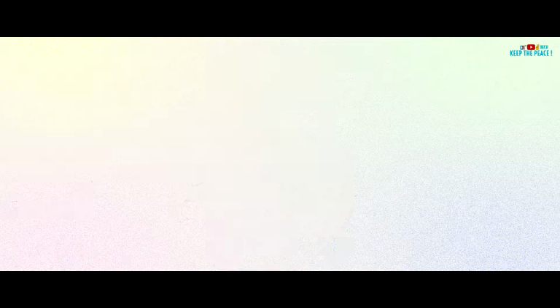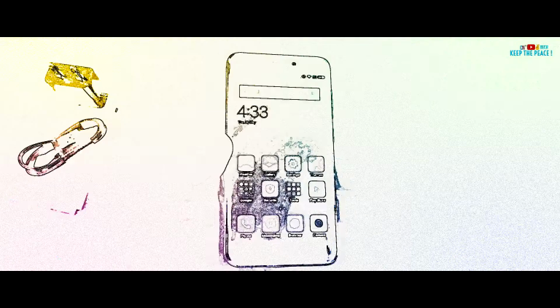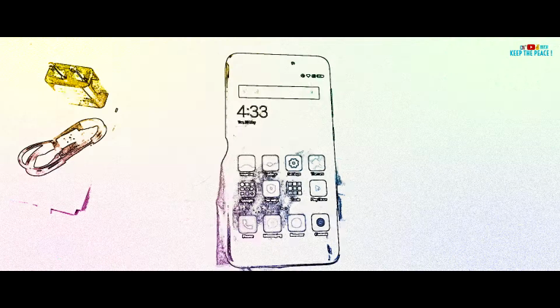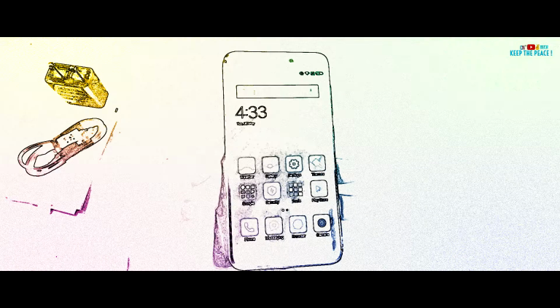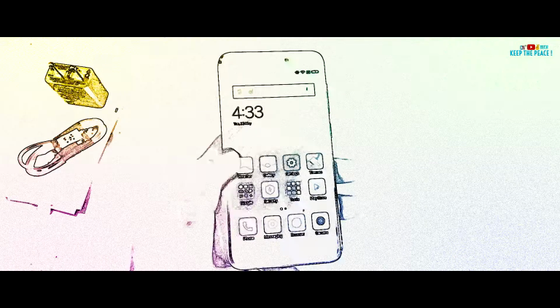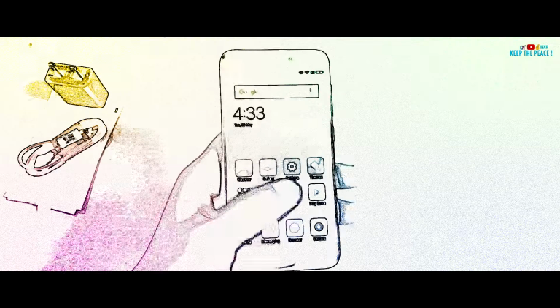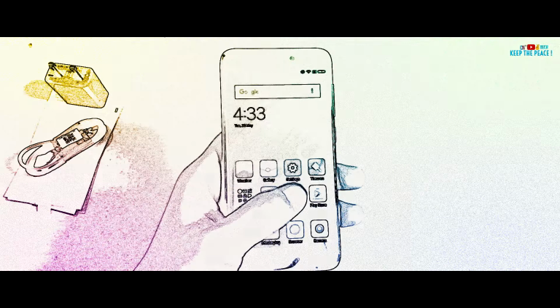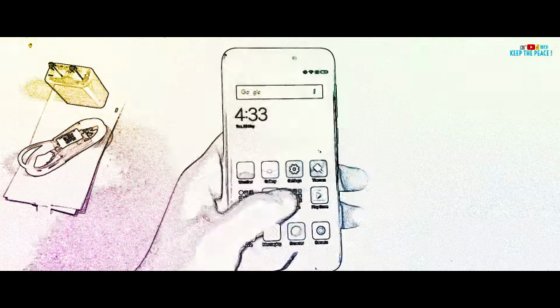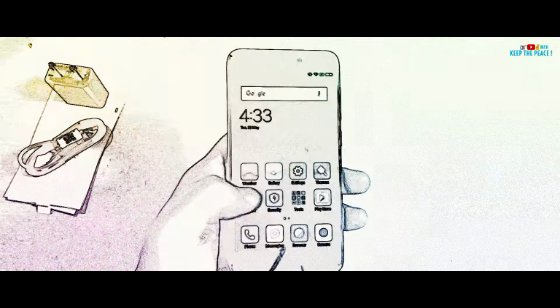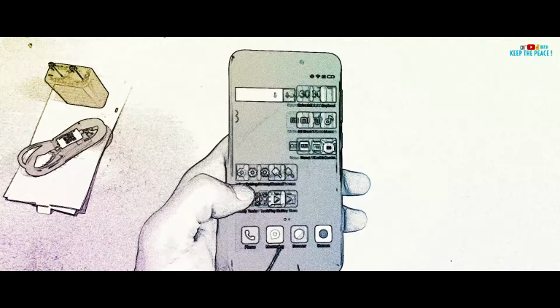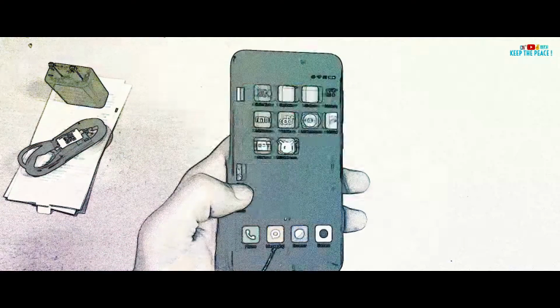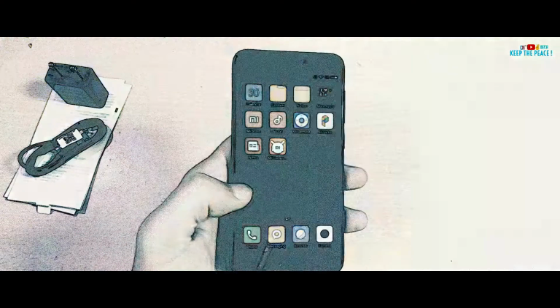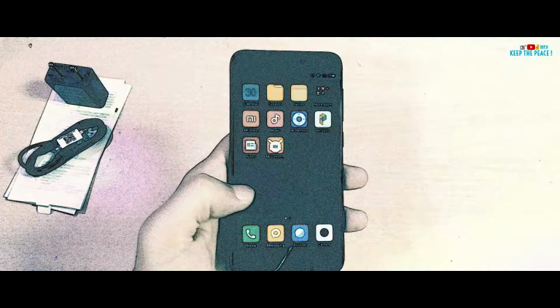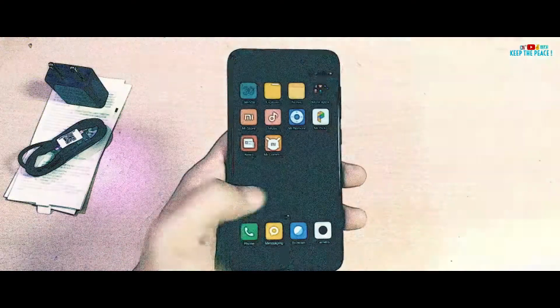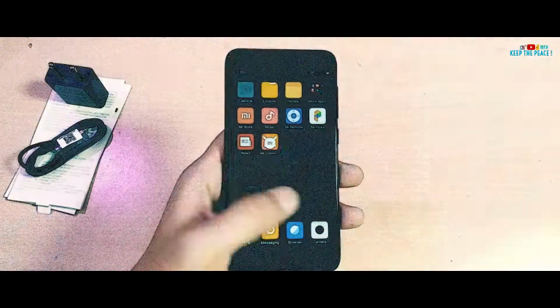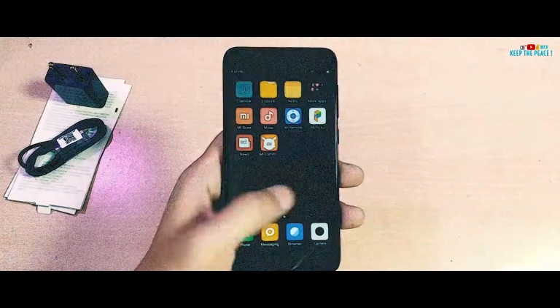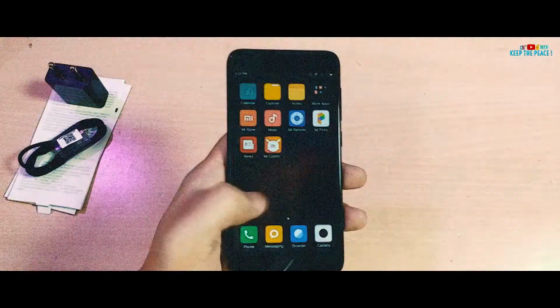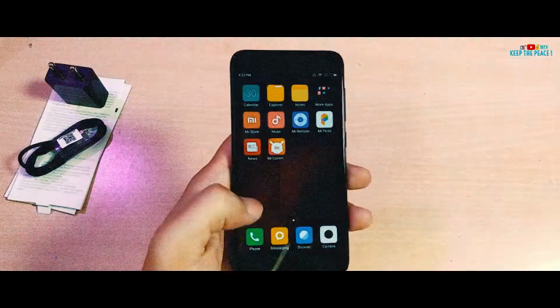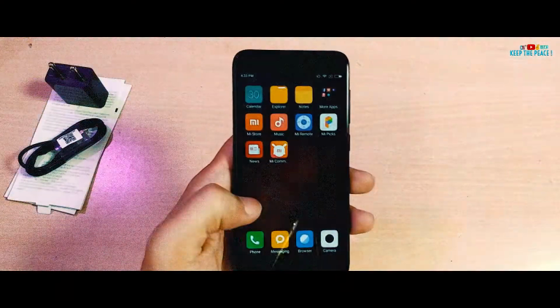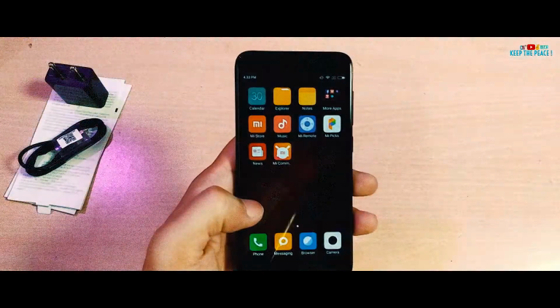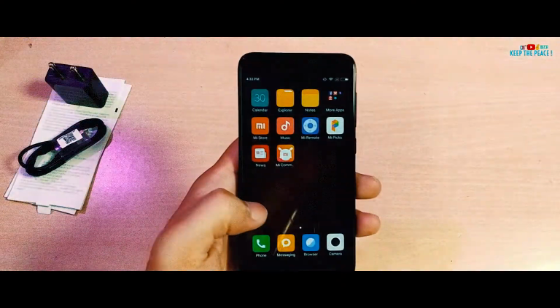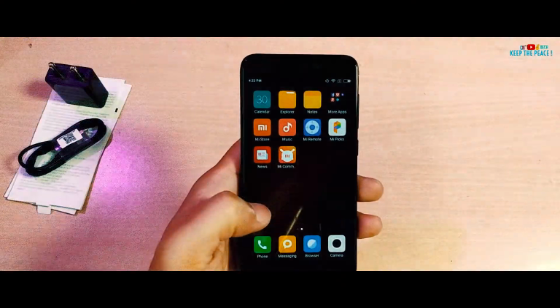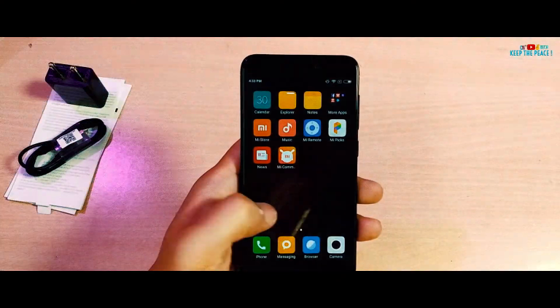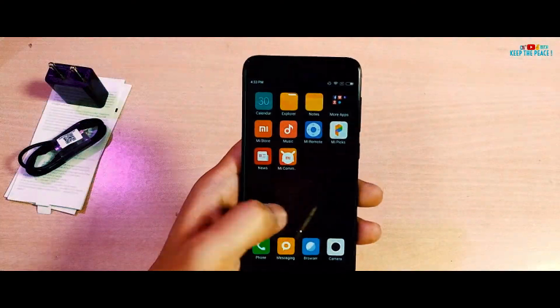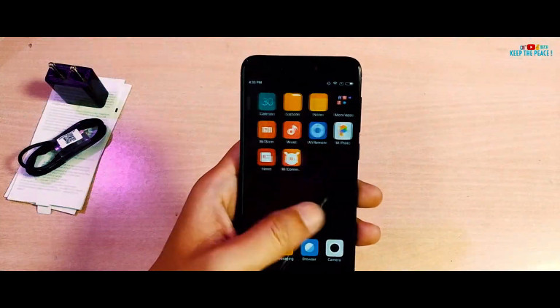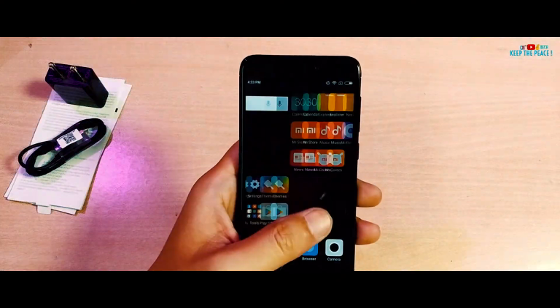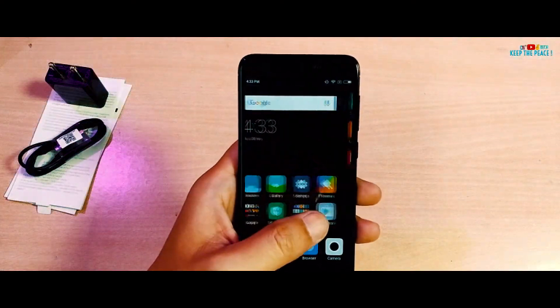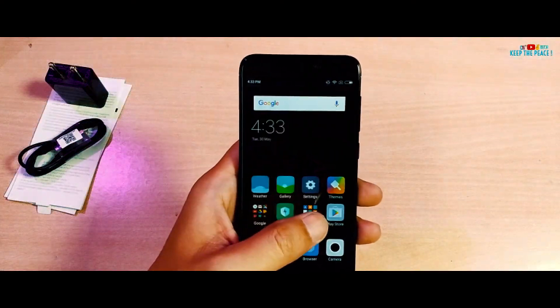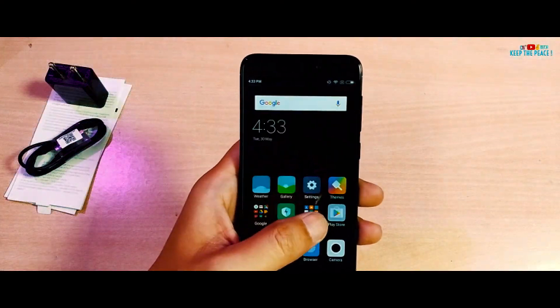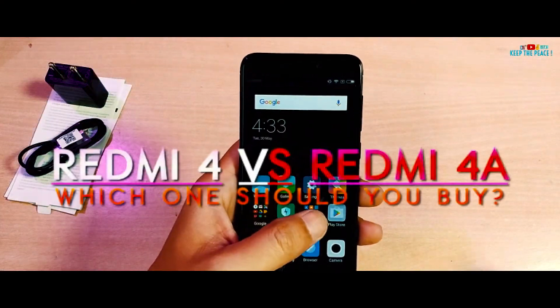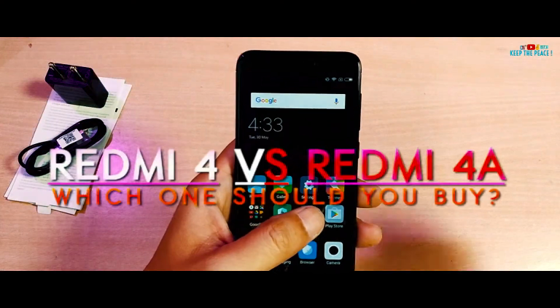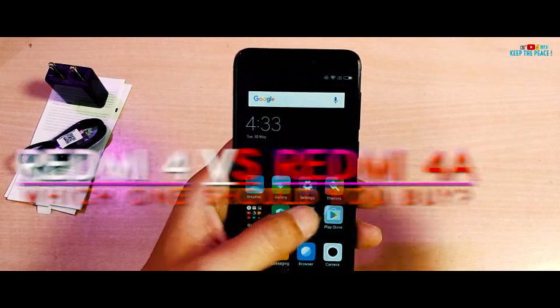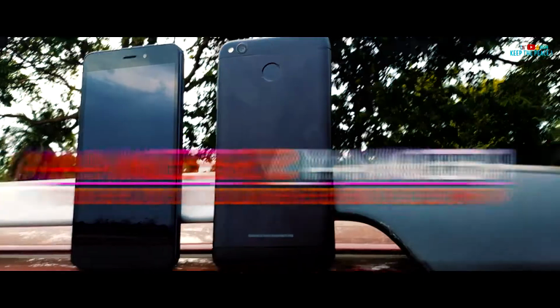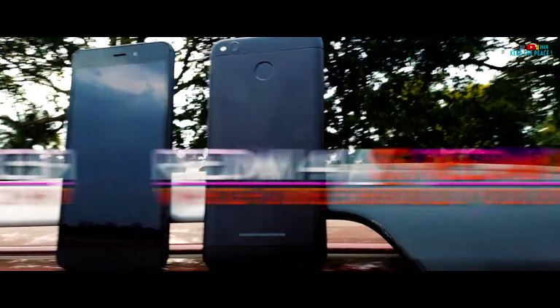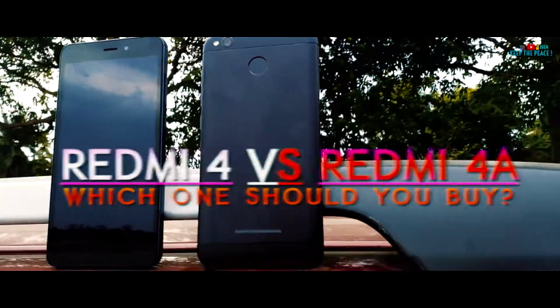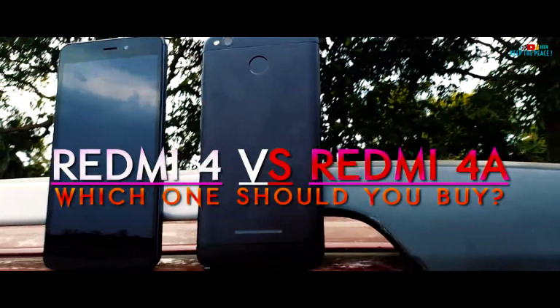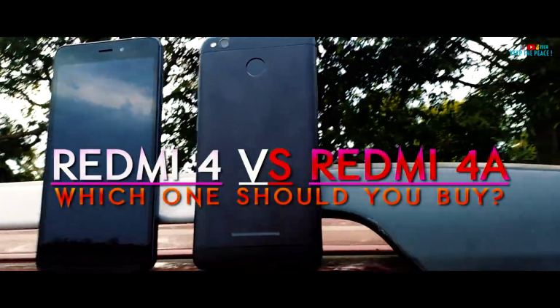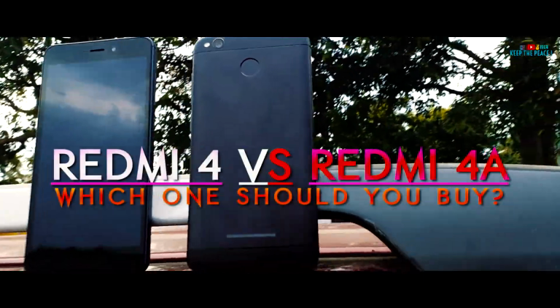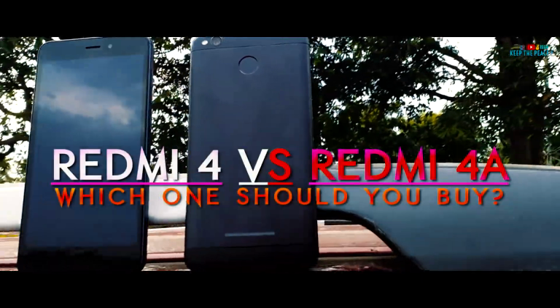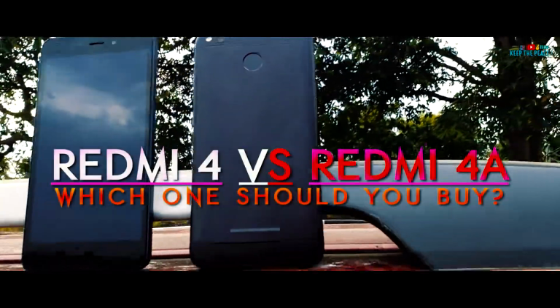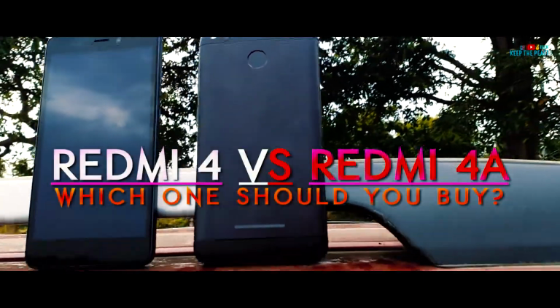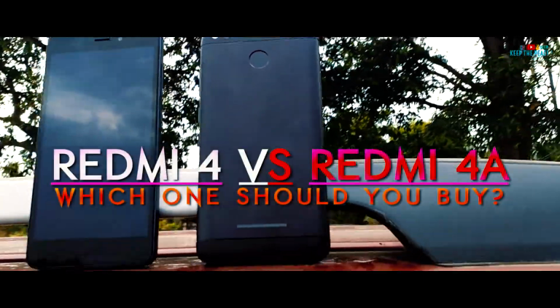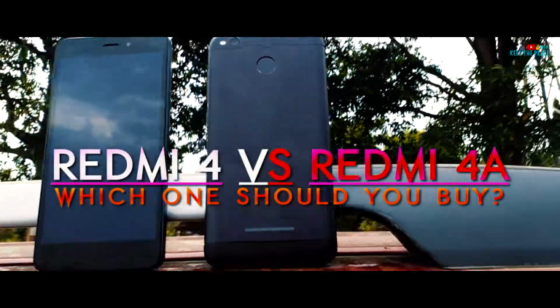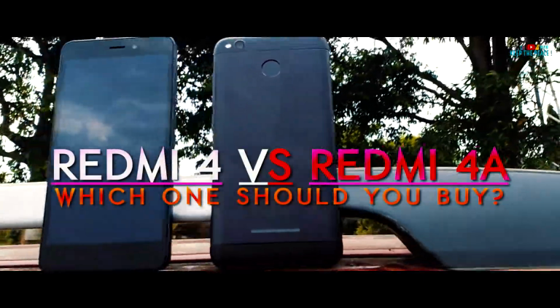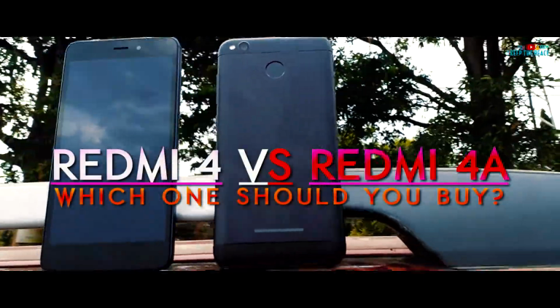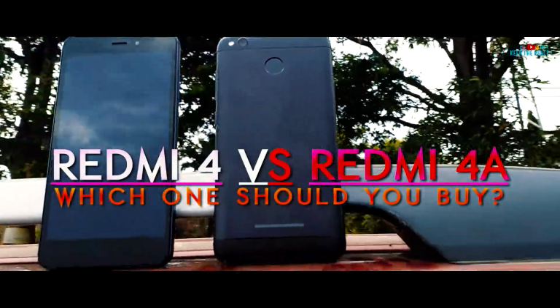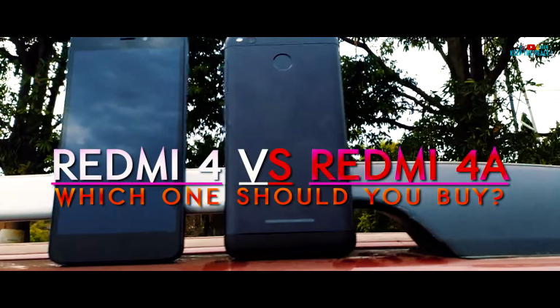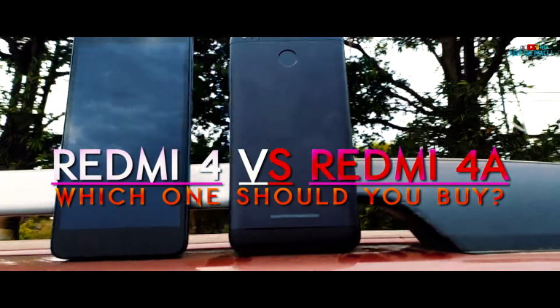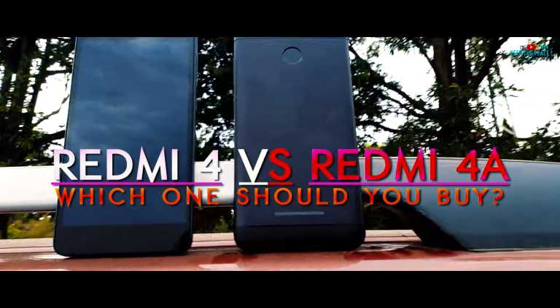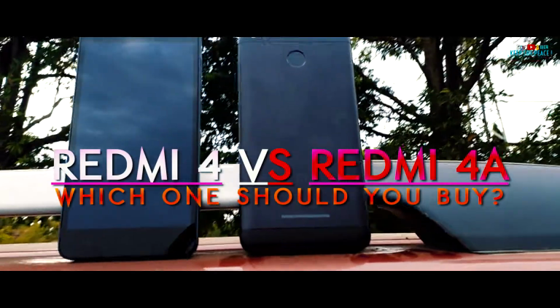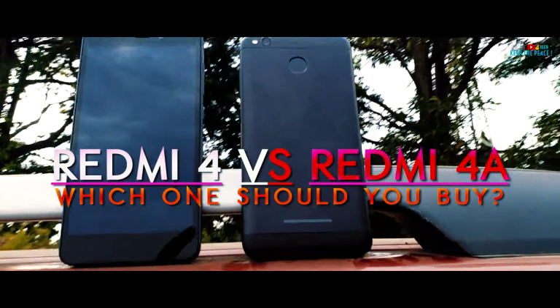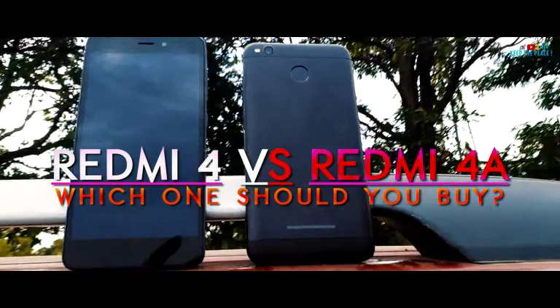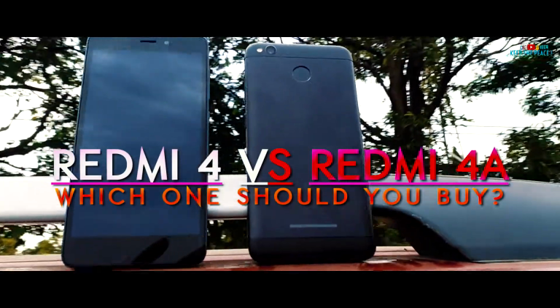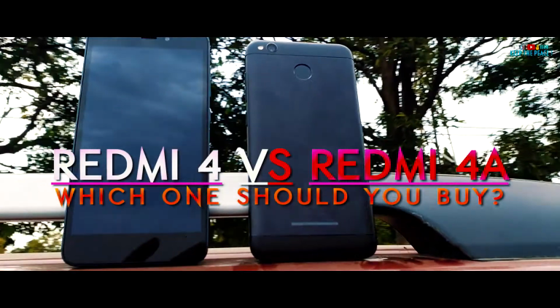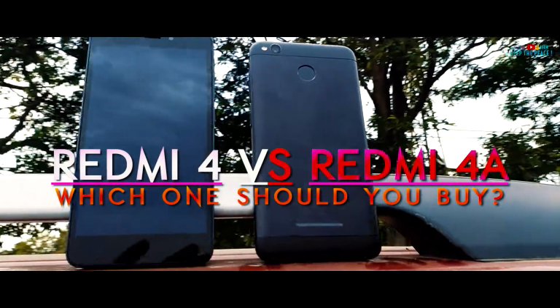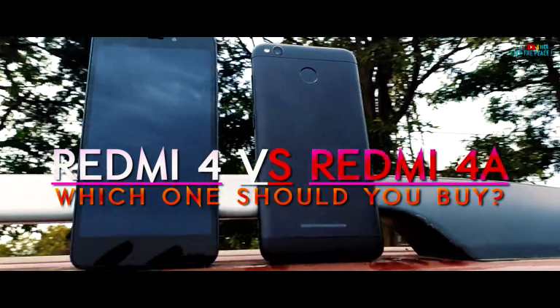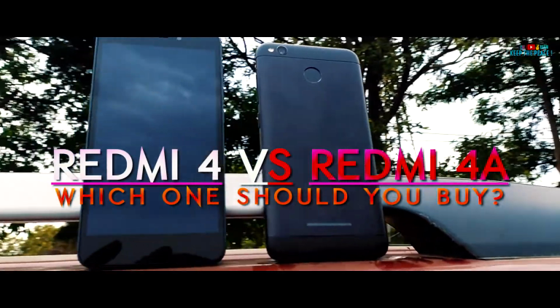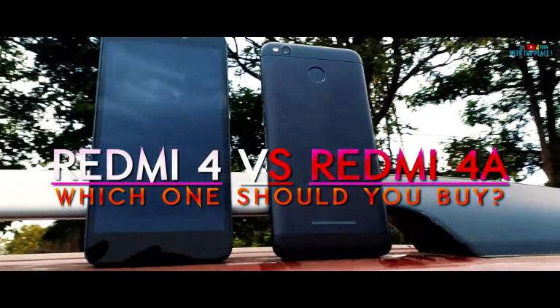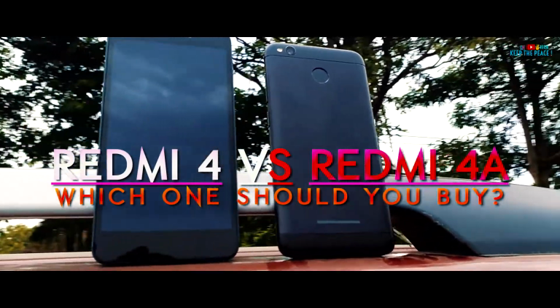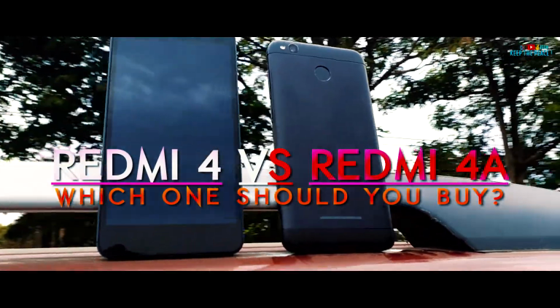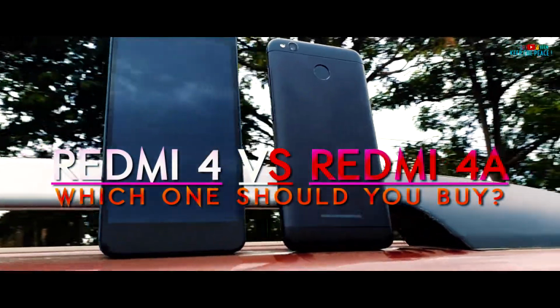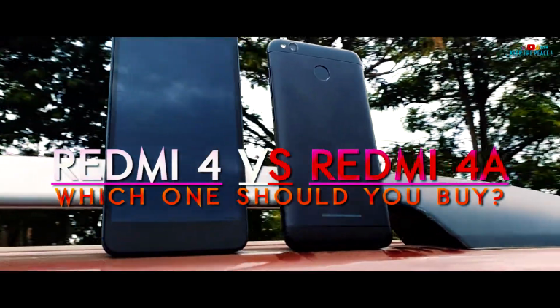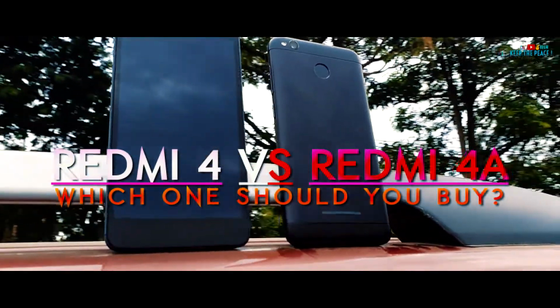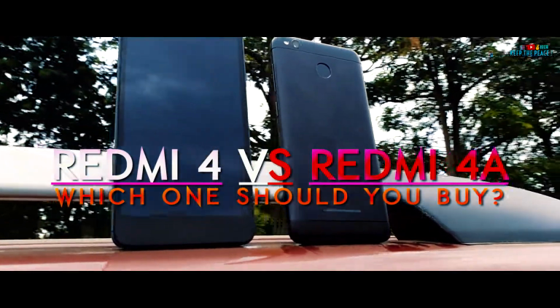What's up guys! In this video, let's have a quick look at the similarities and differences between the Xiaomi Redmi 4 and 4A so that you can make a purchase decision between the two!